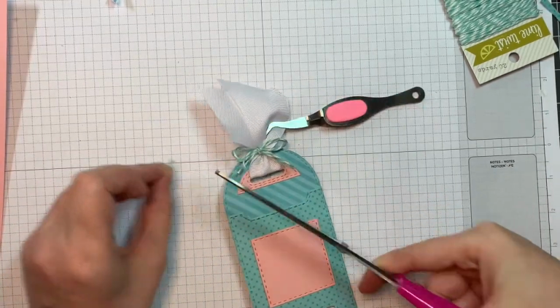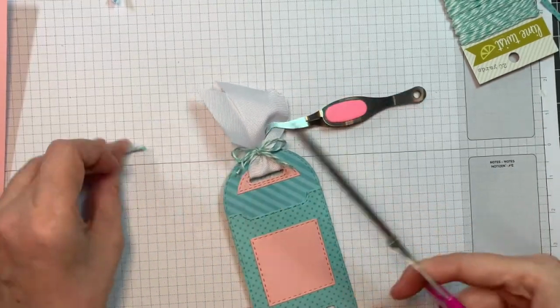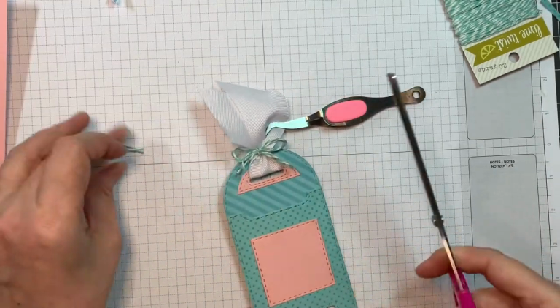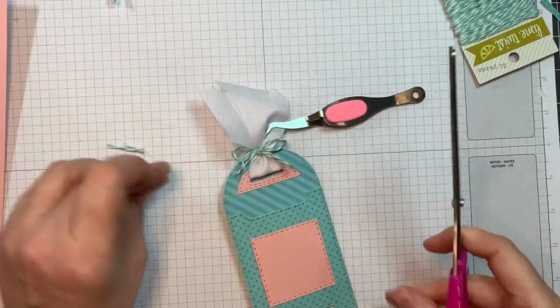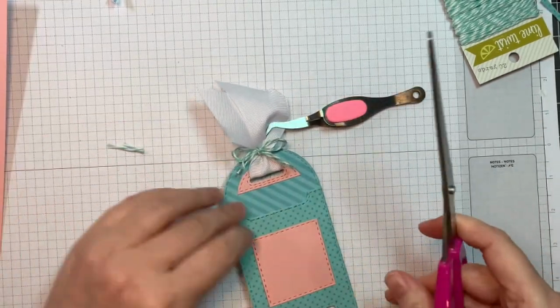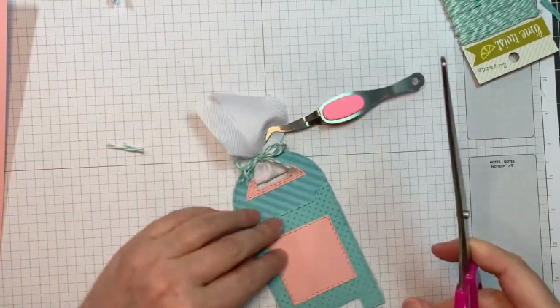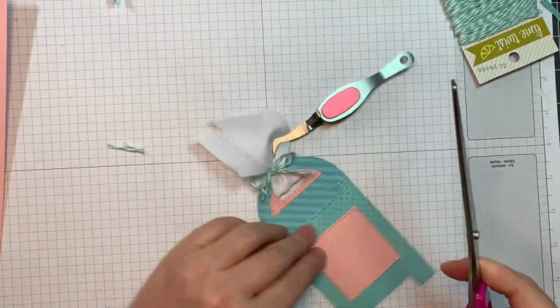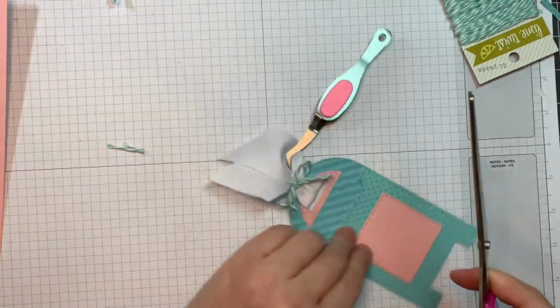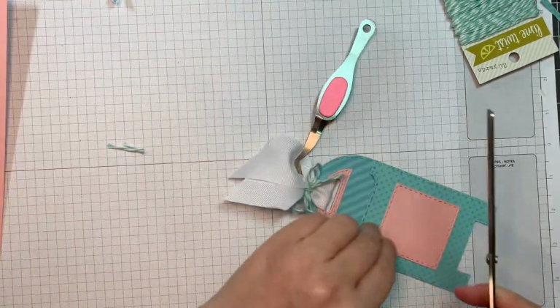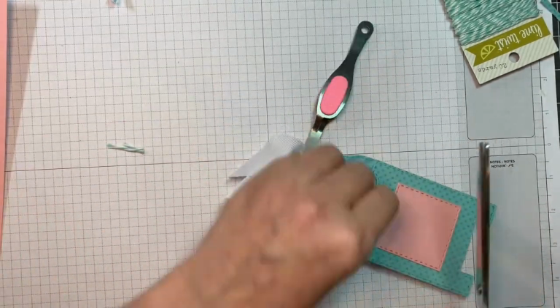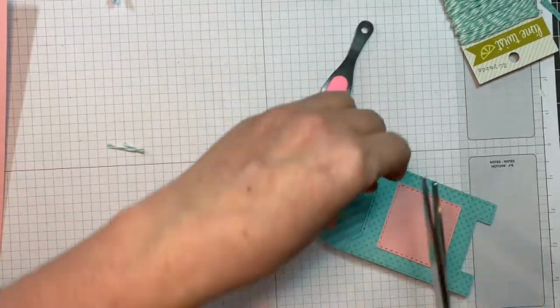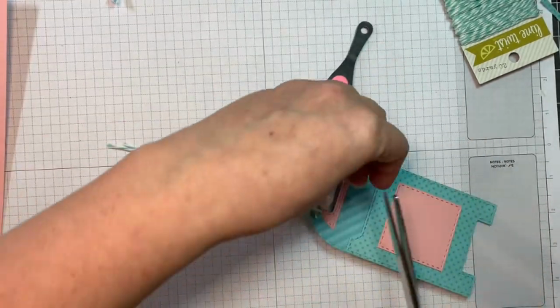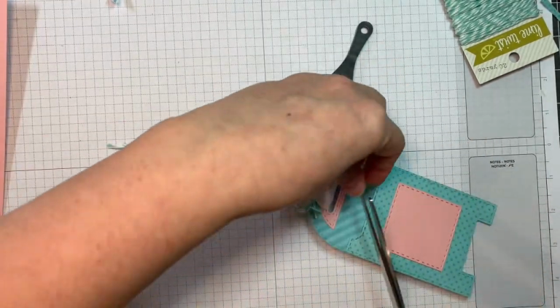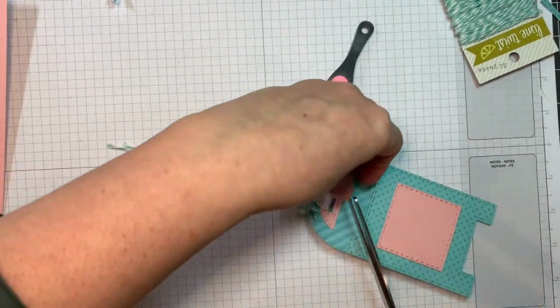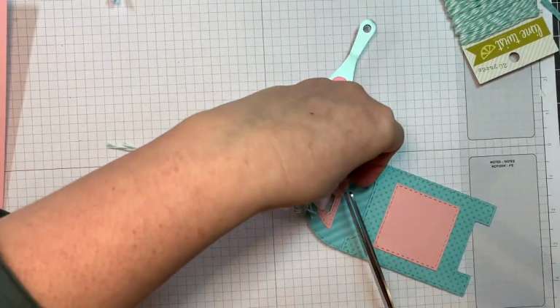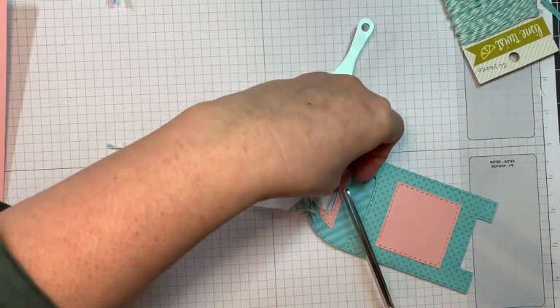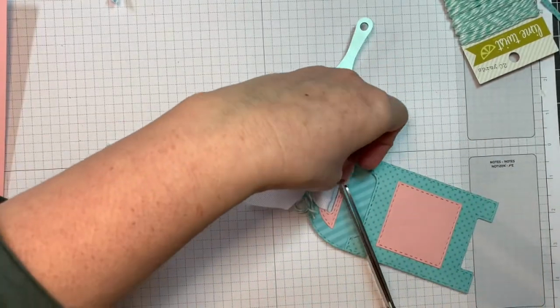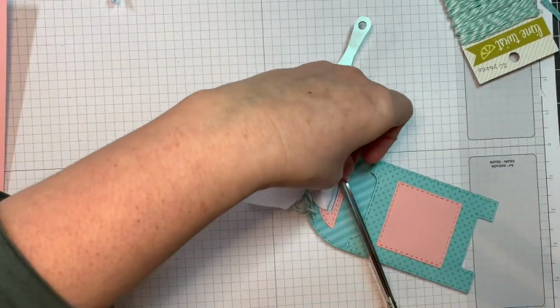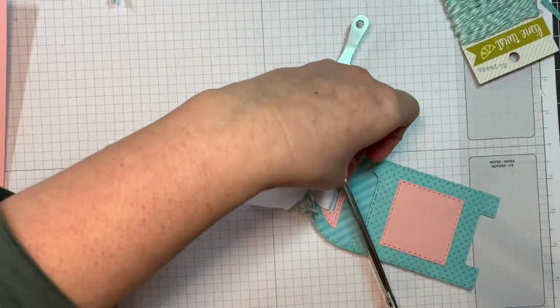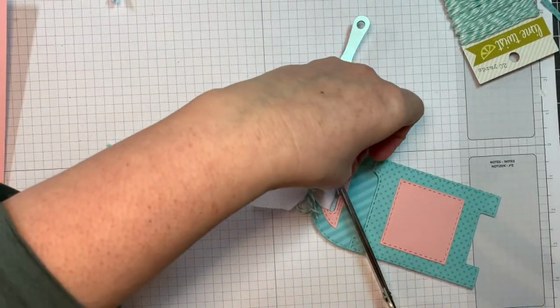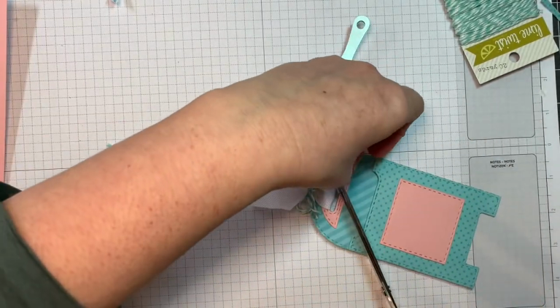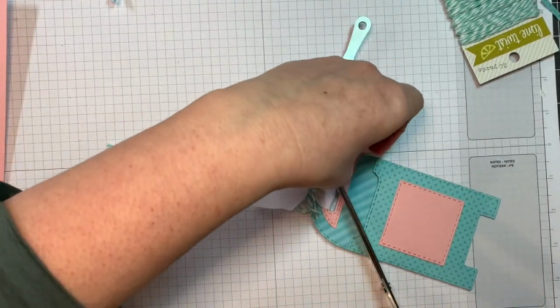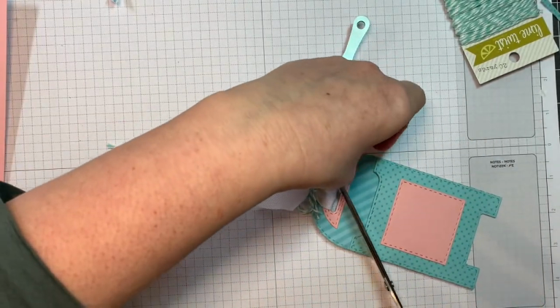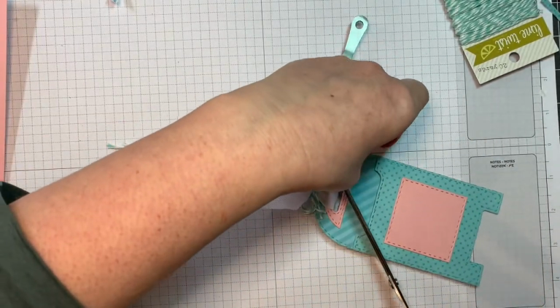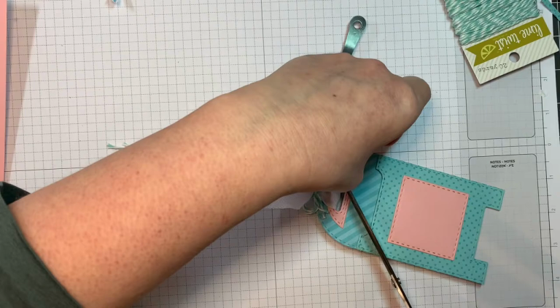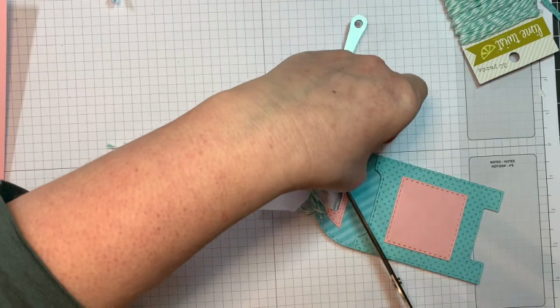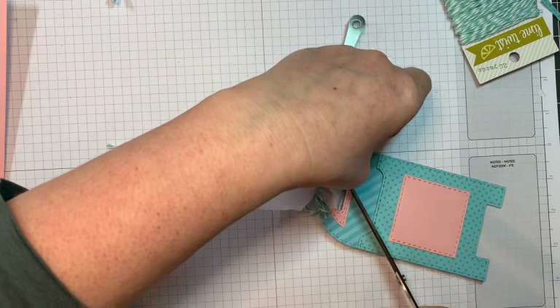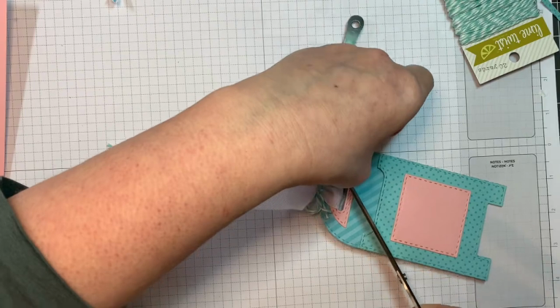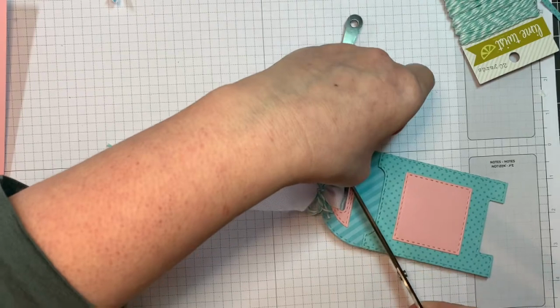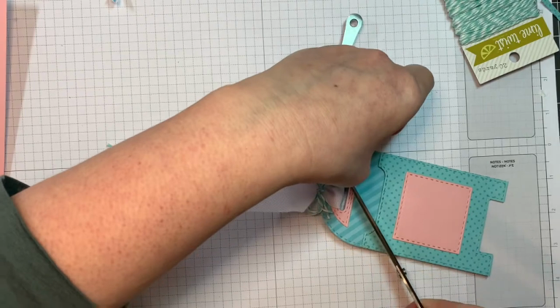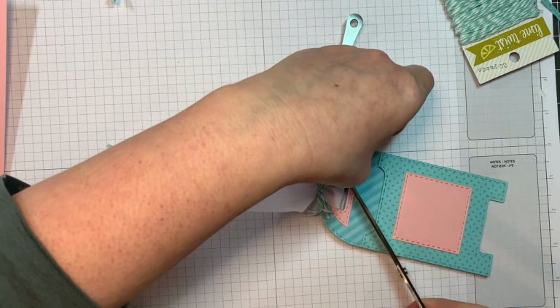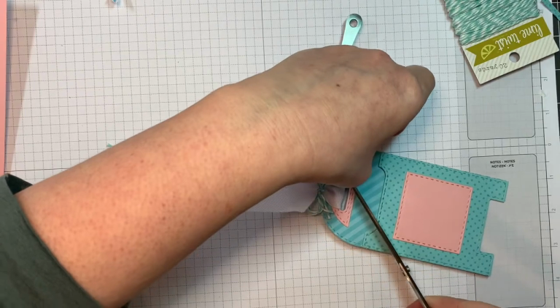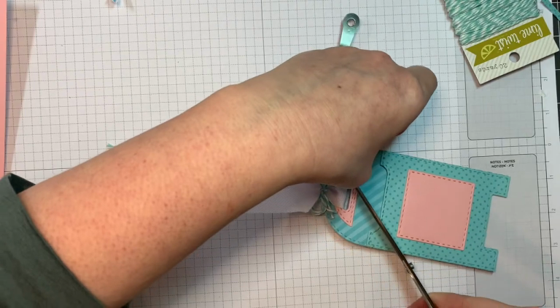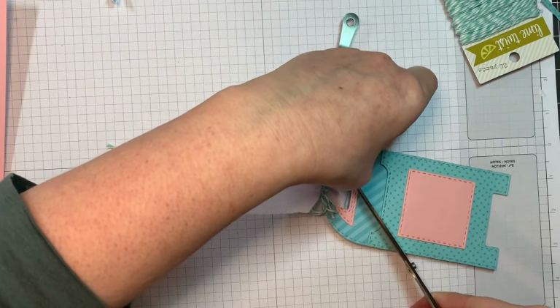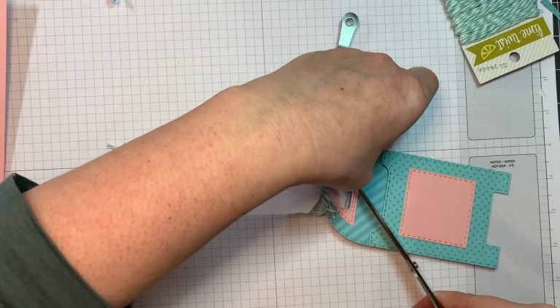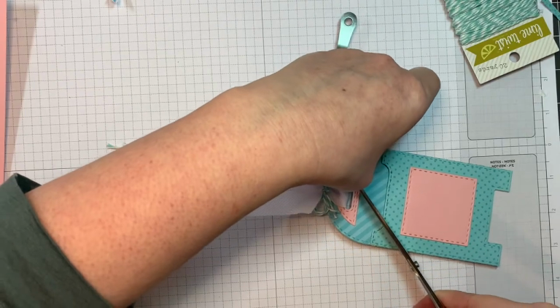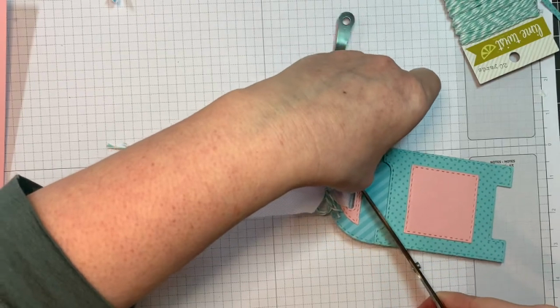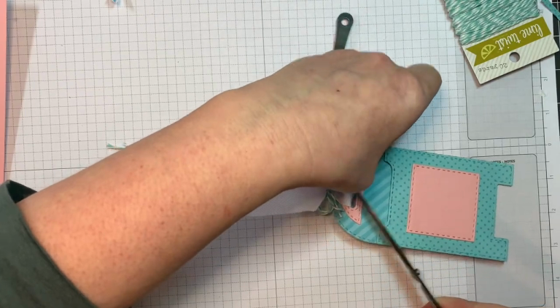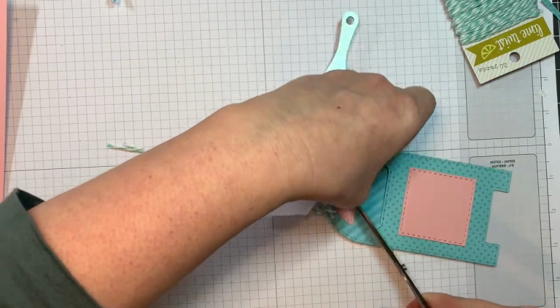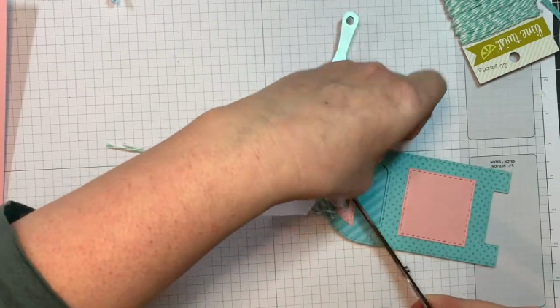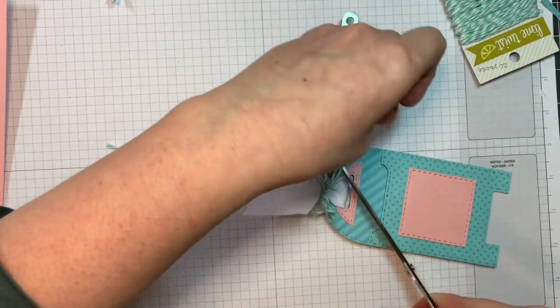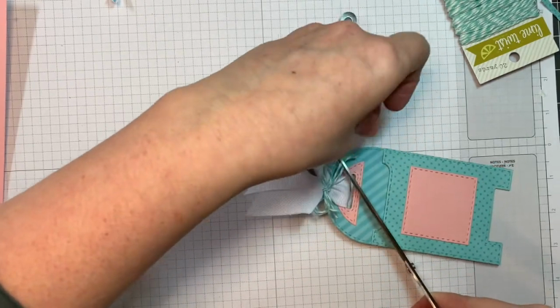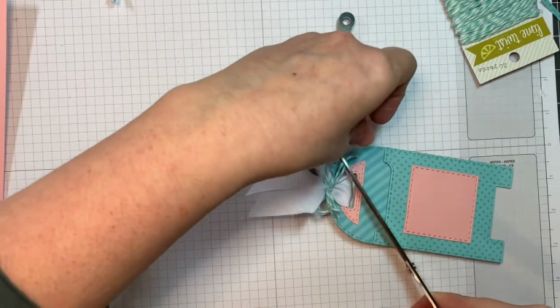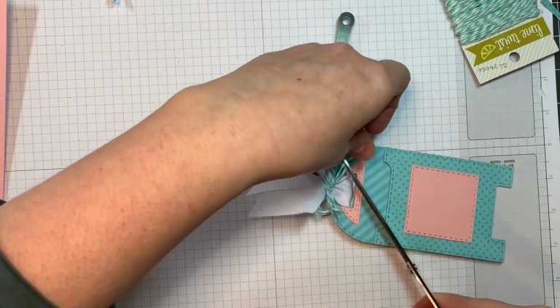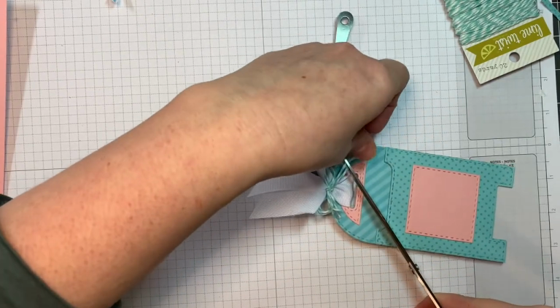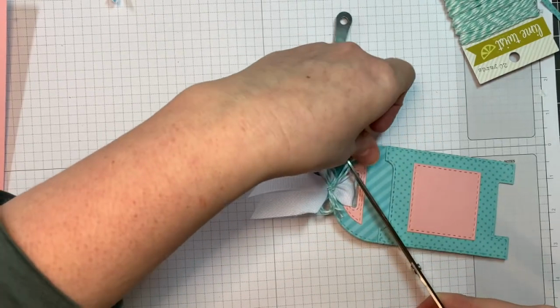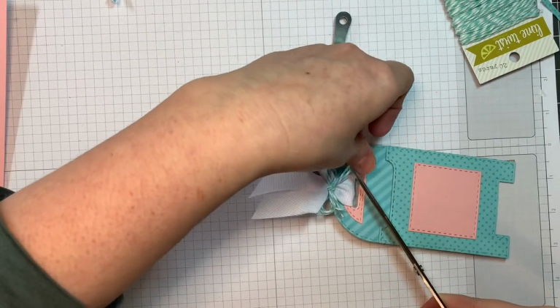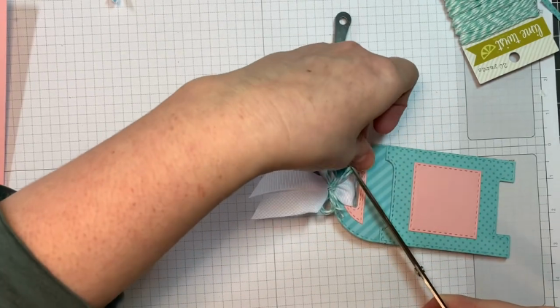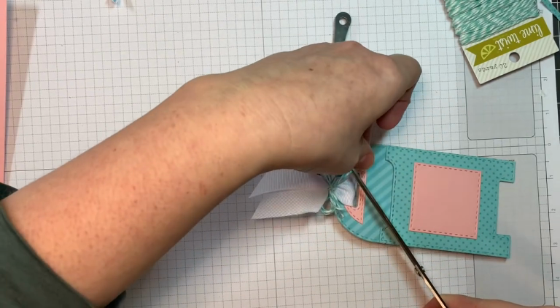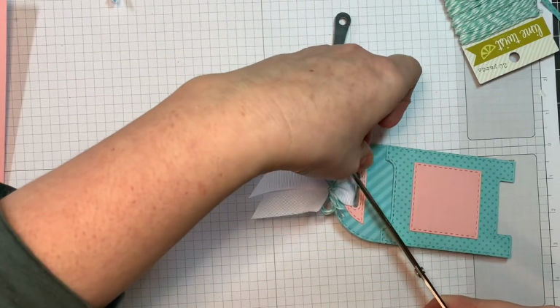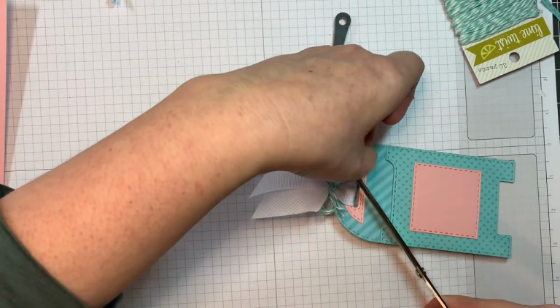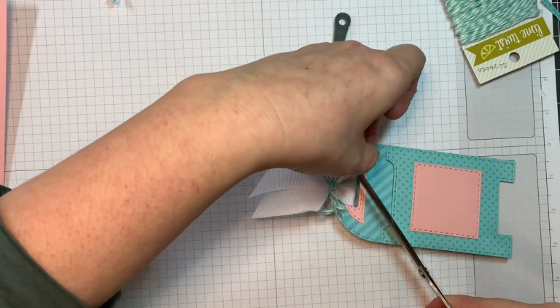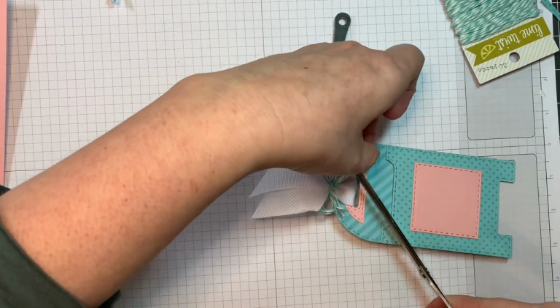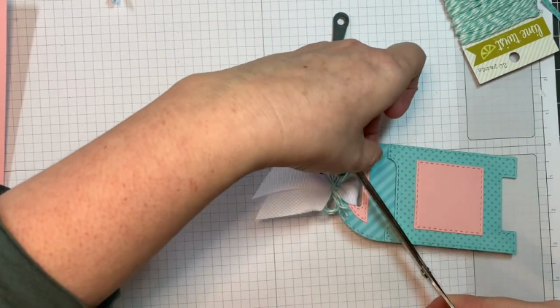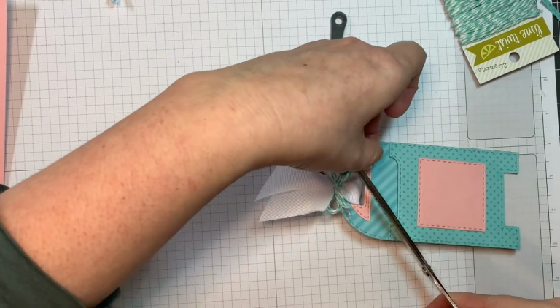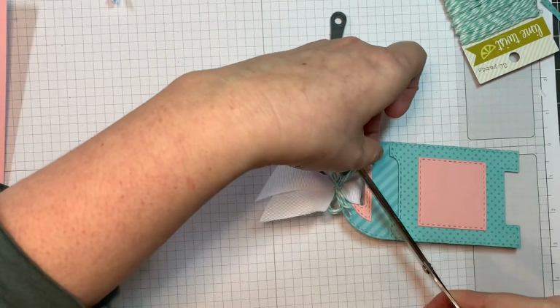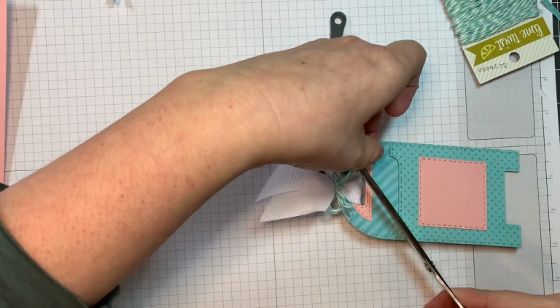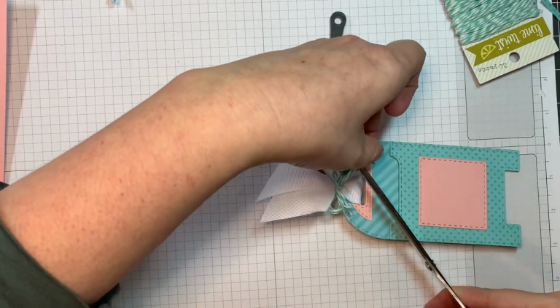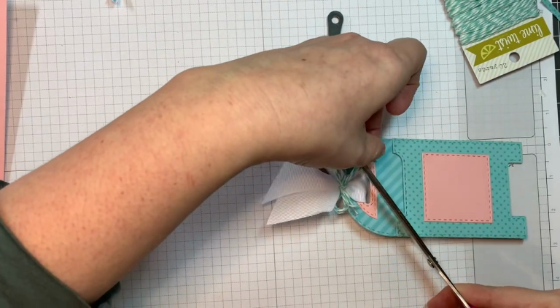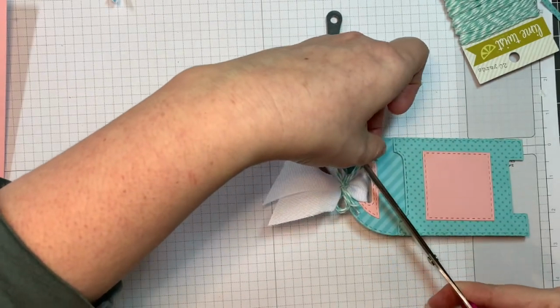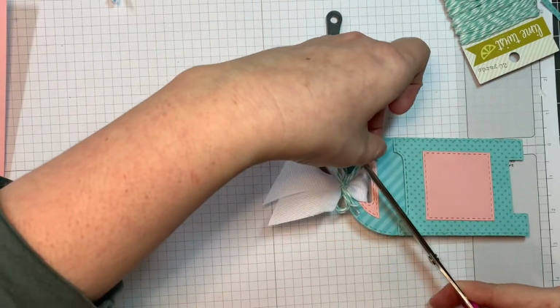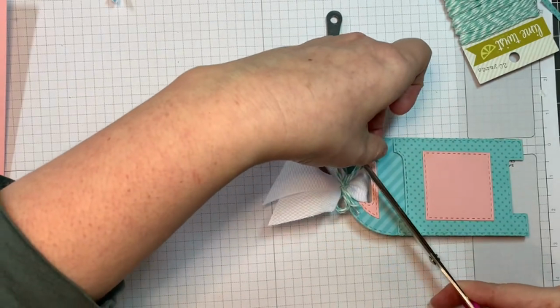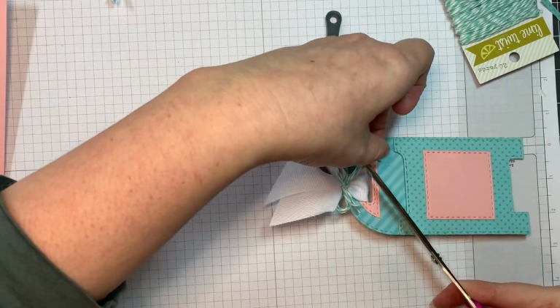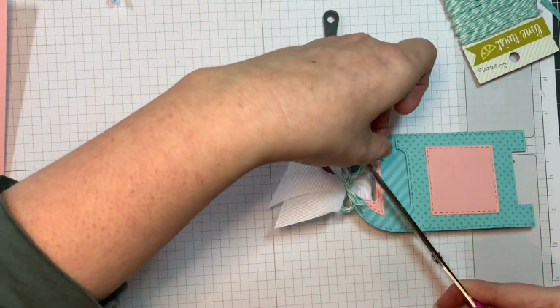This is an adorable little die set — it has three dies in it. It's really adorable.